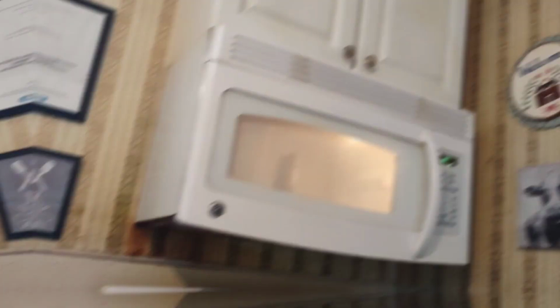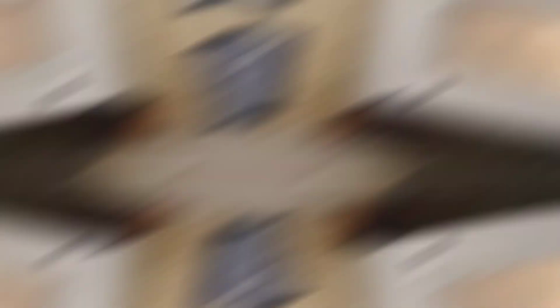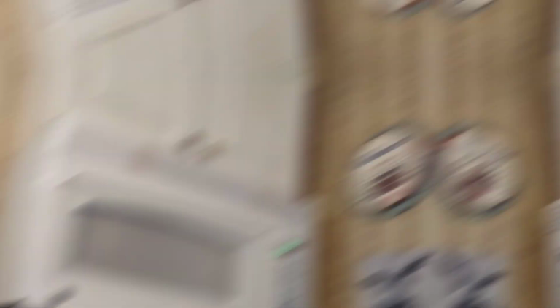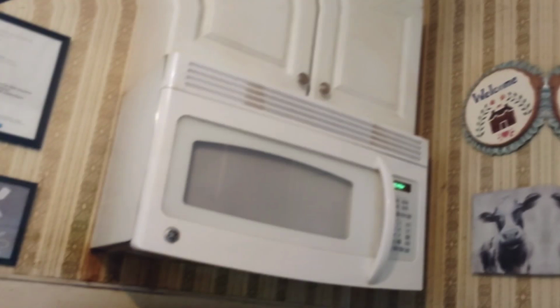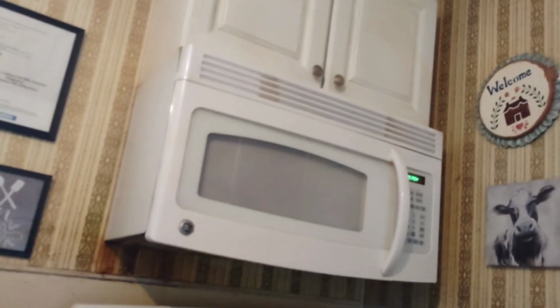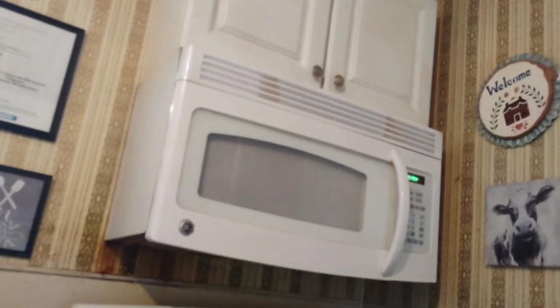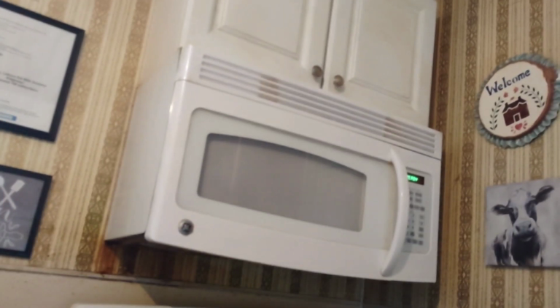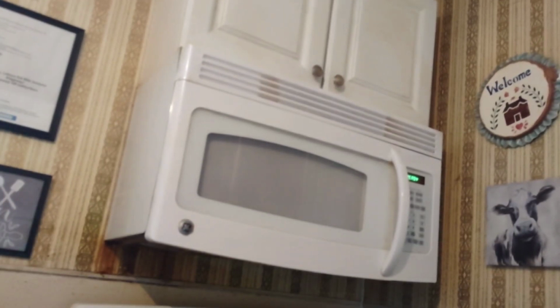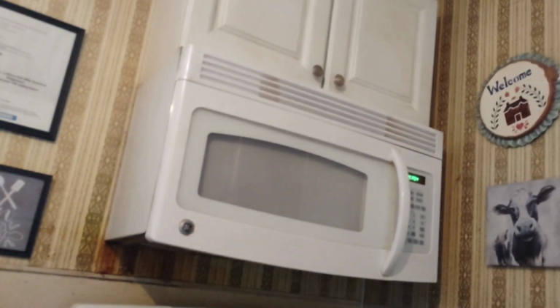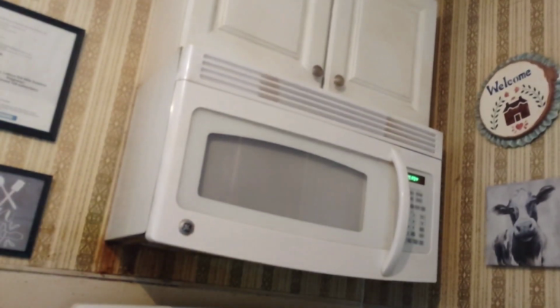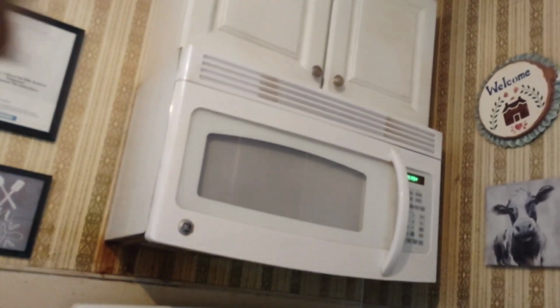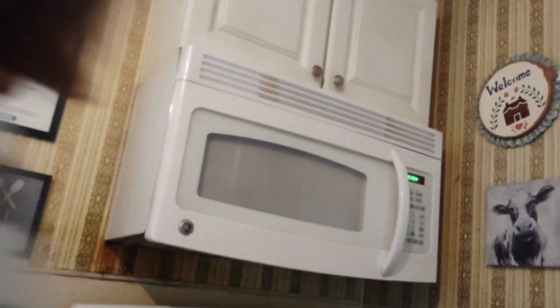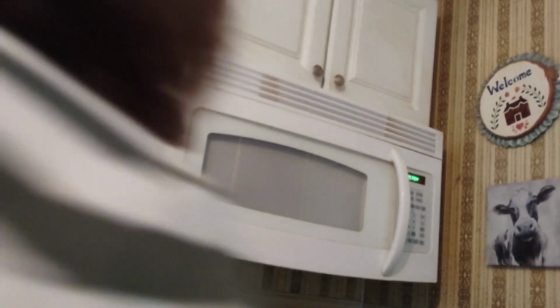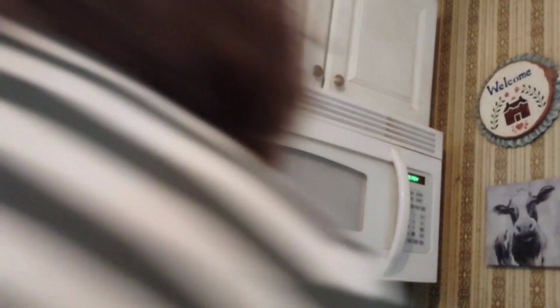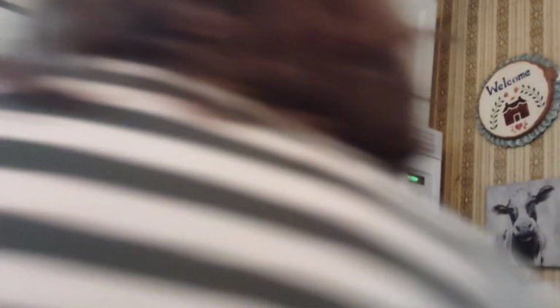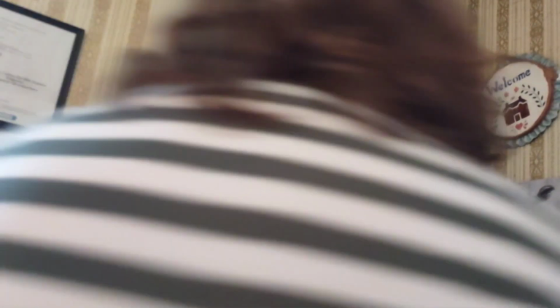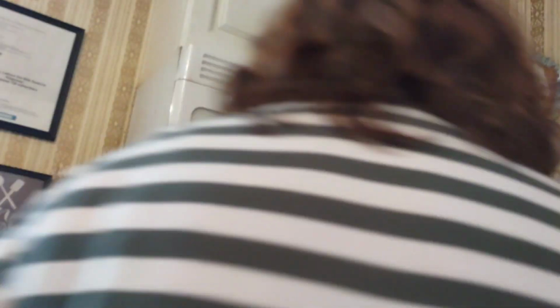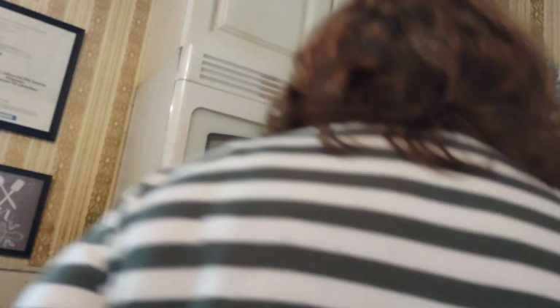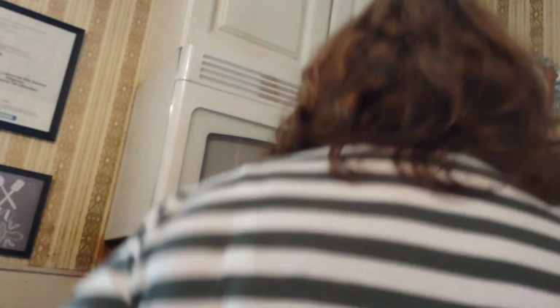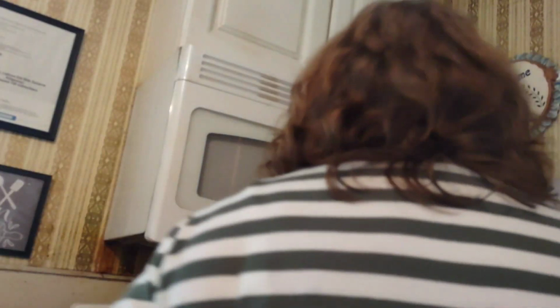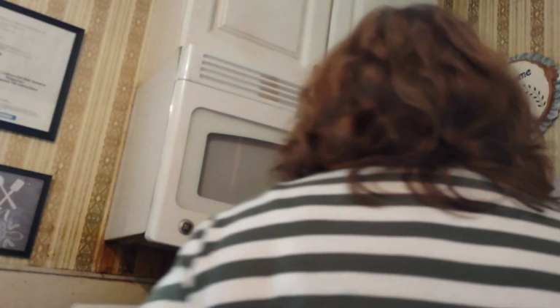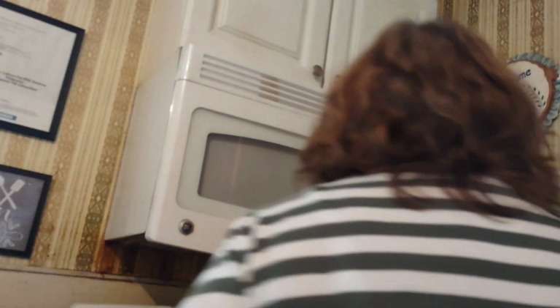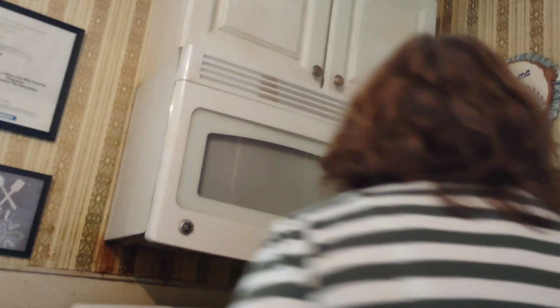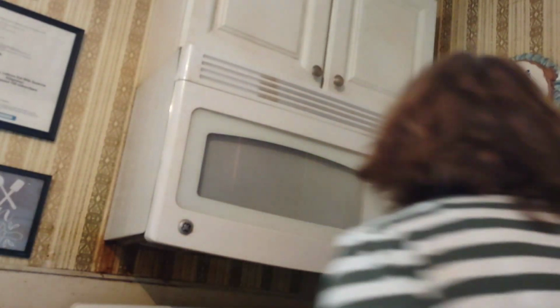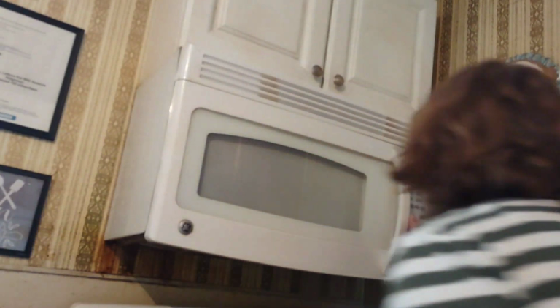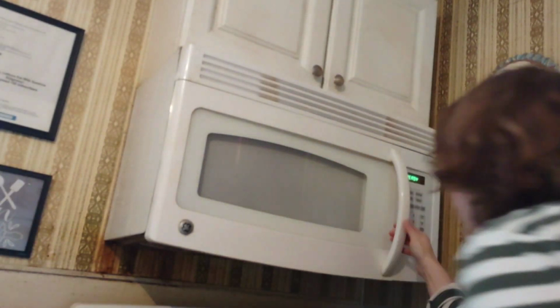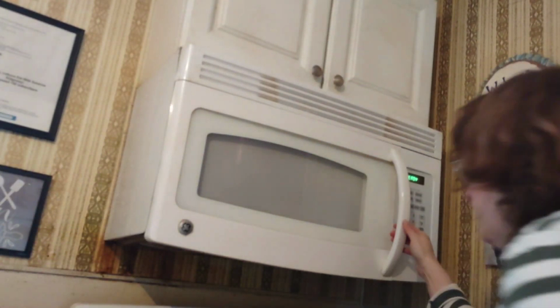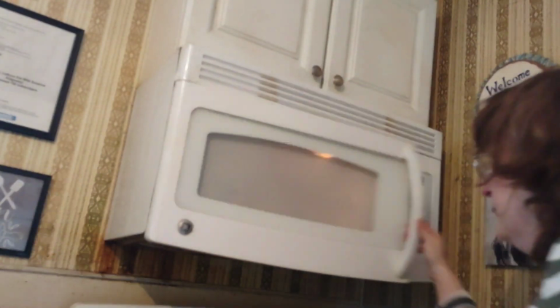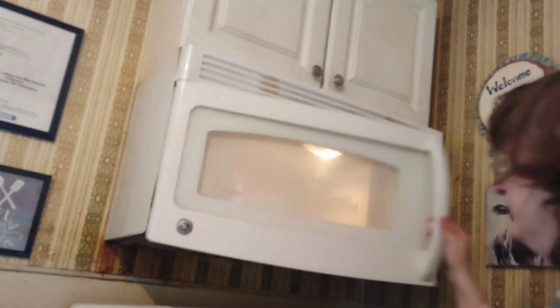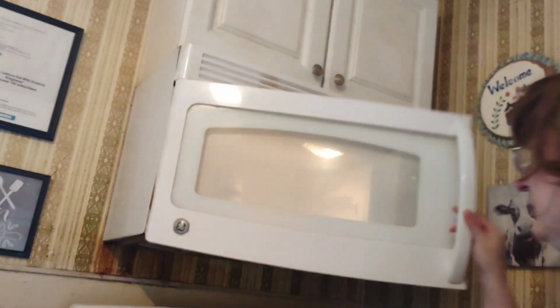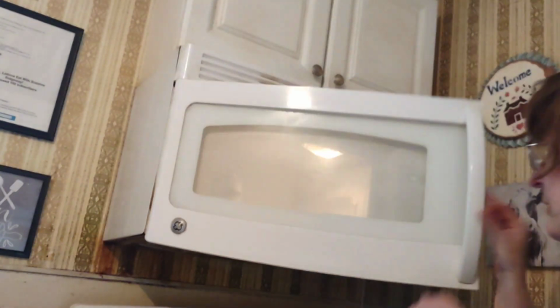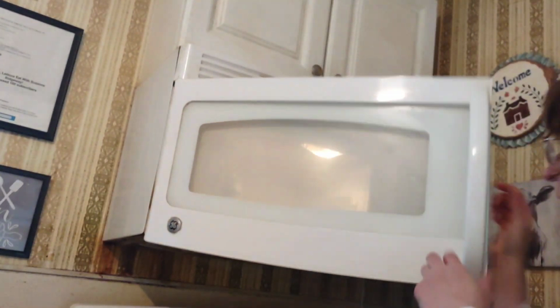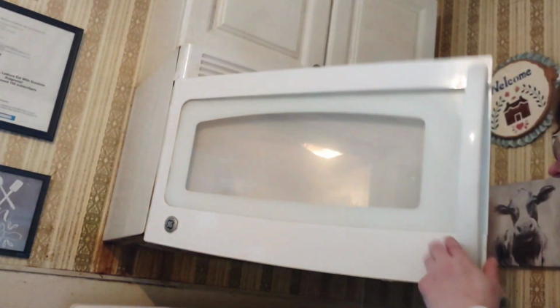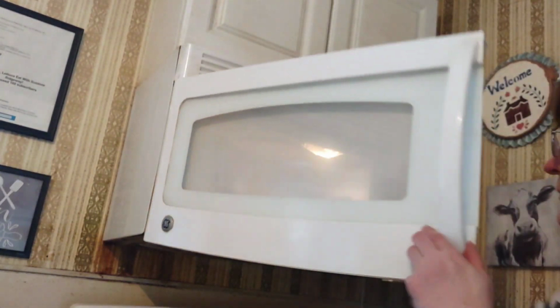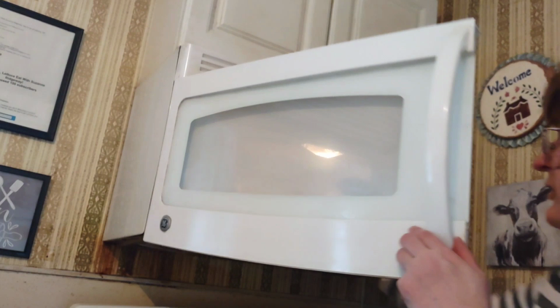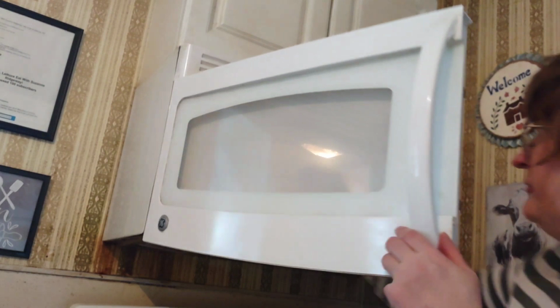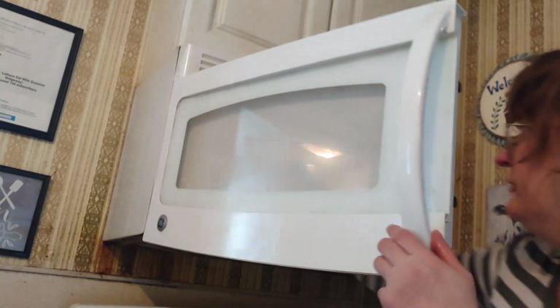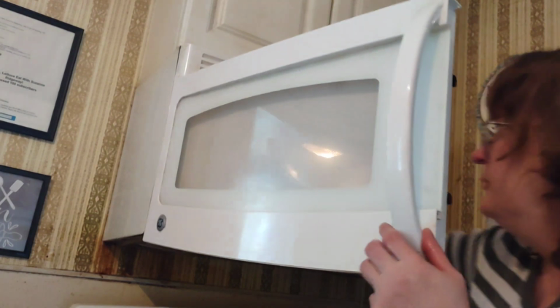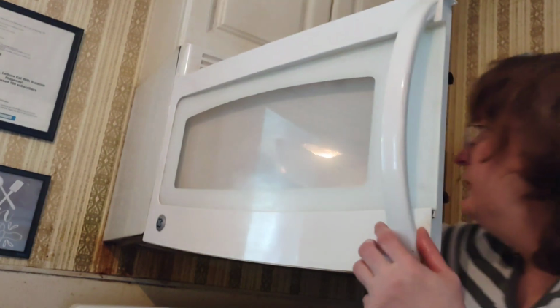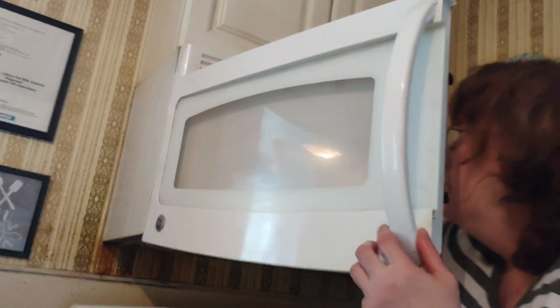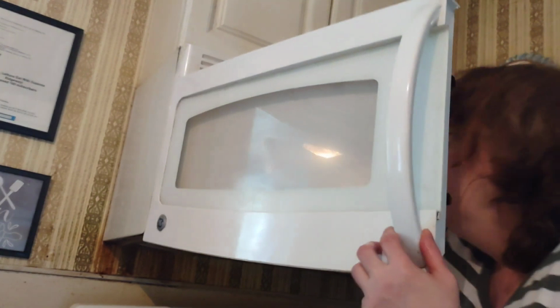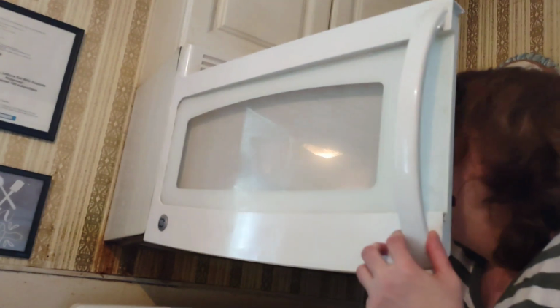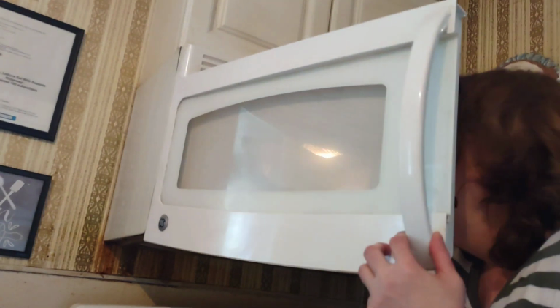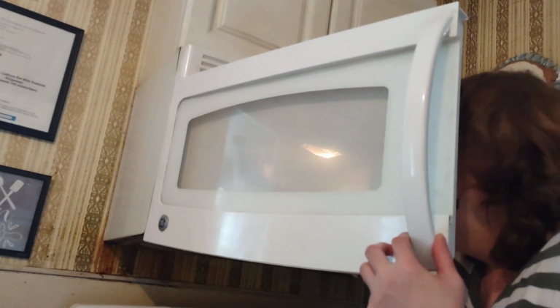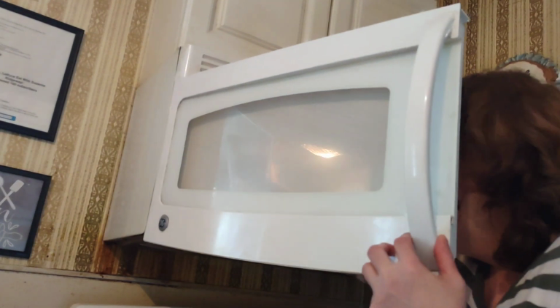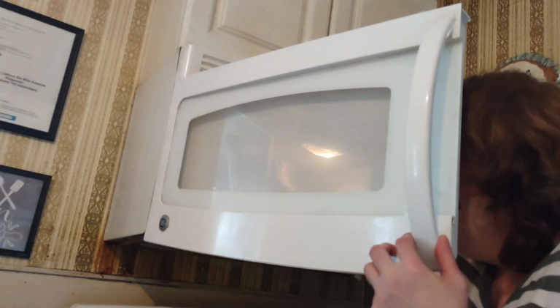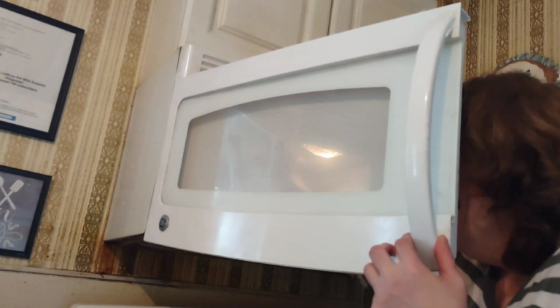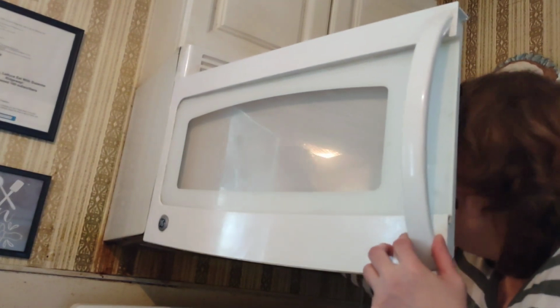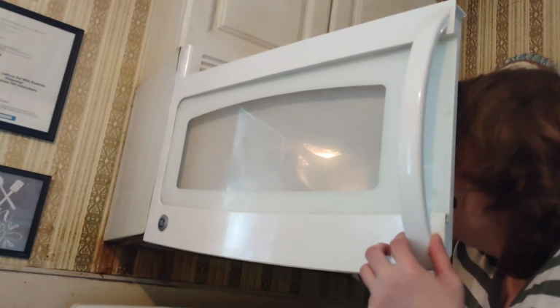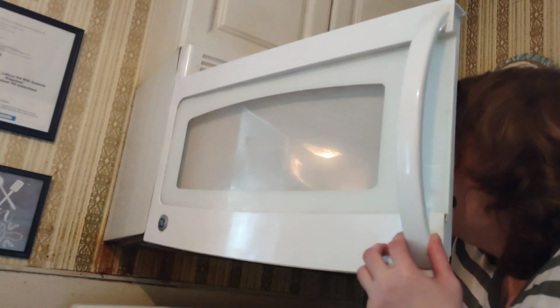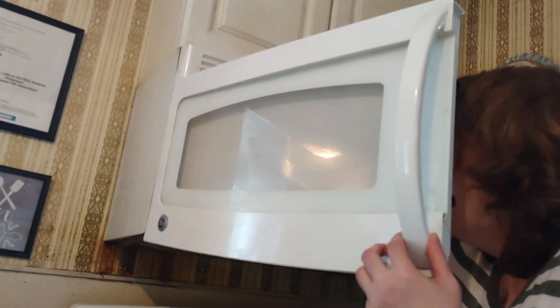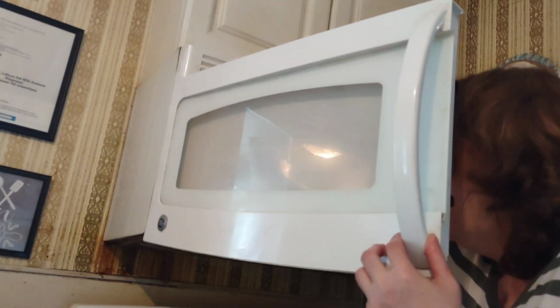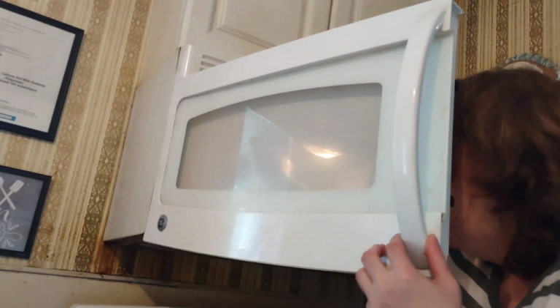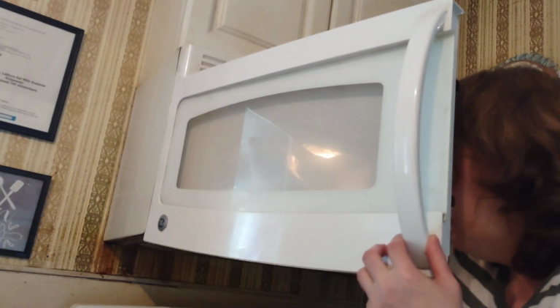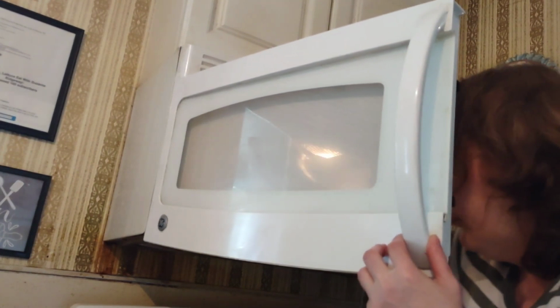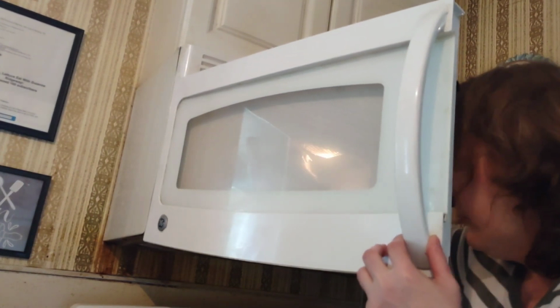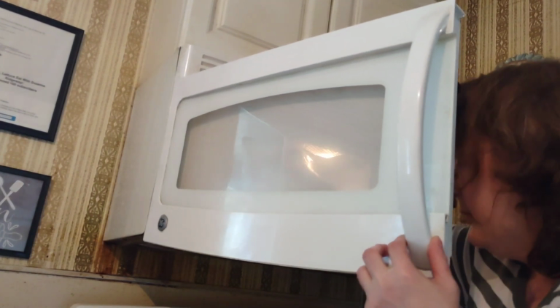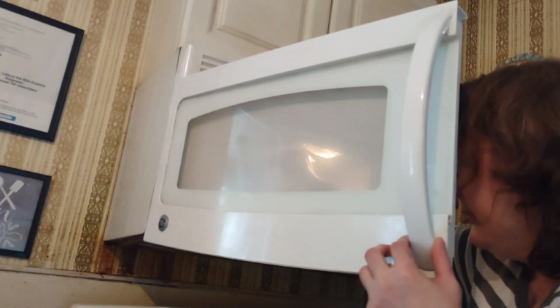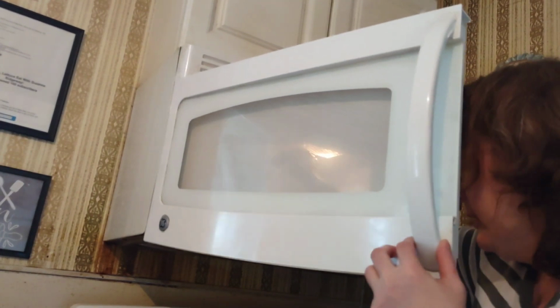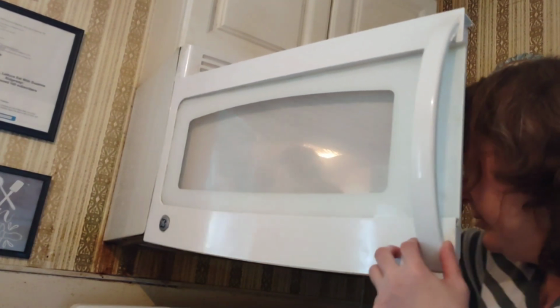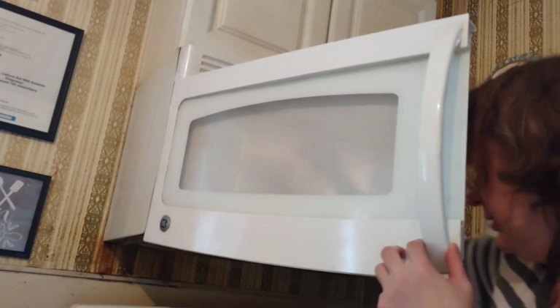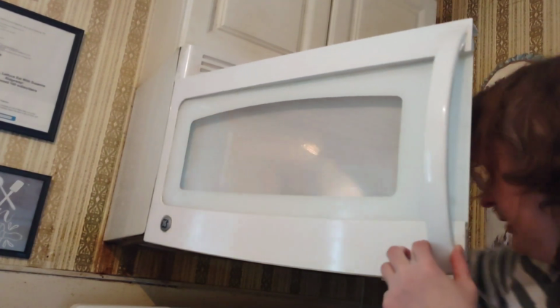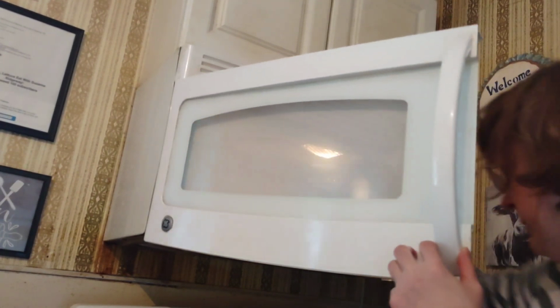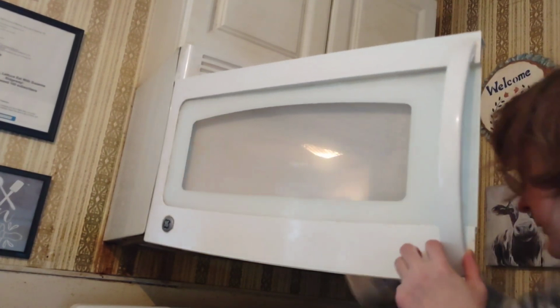Set it on the stovetop and let it sit for about a minute or two. In the meantime, we're going to get the frying pan heated up.